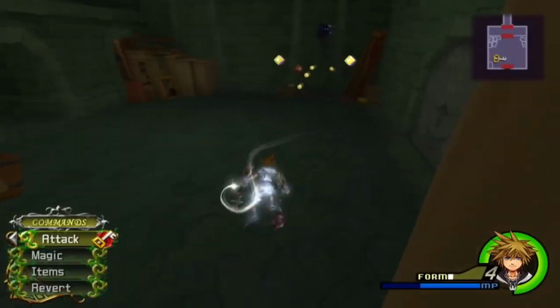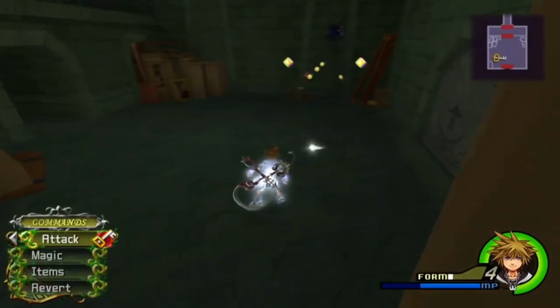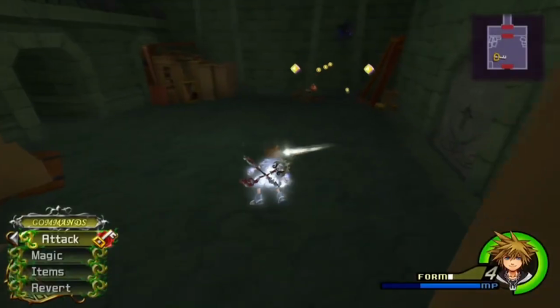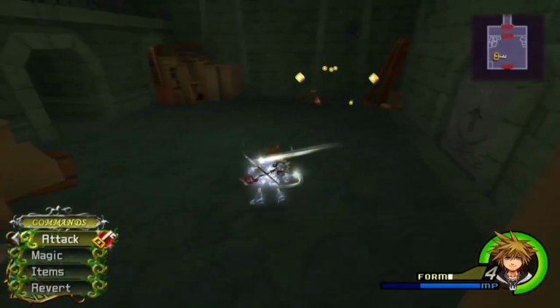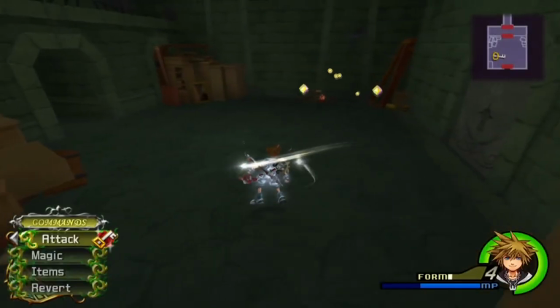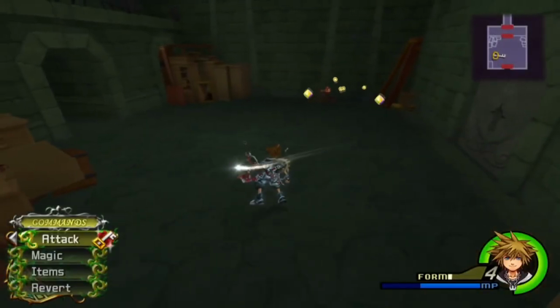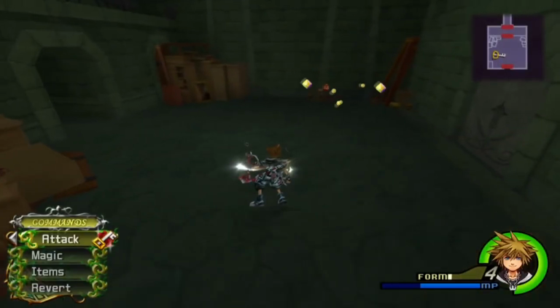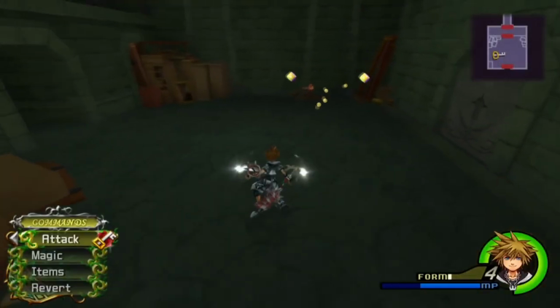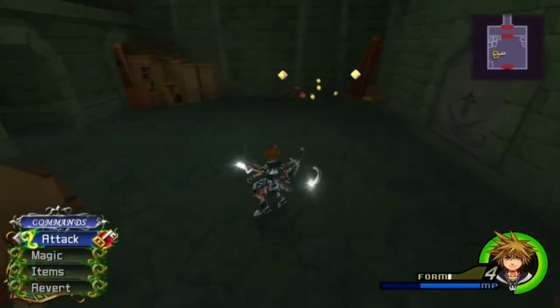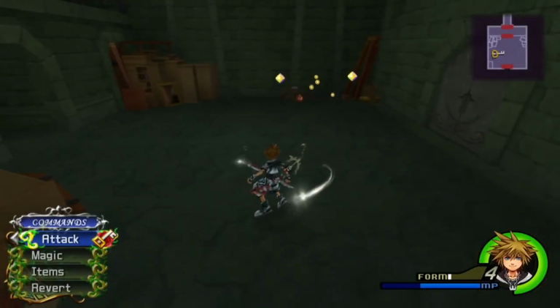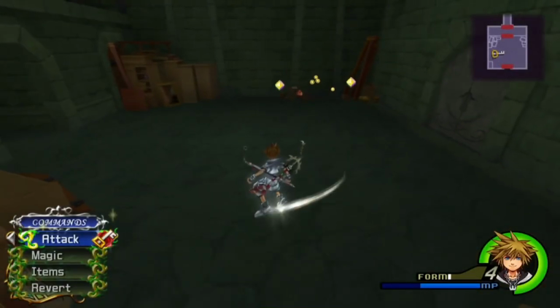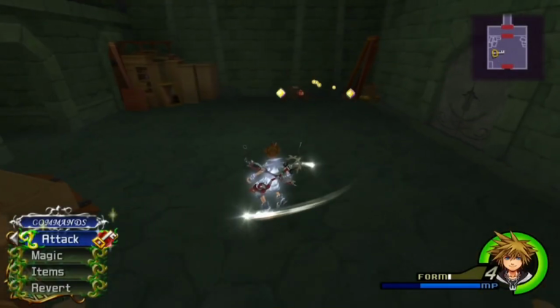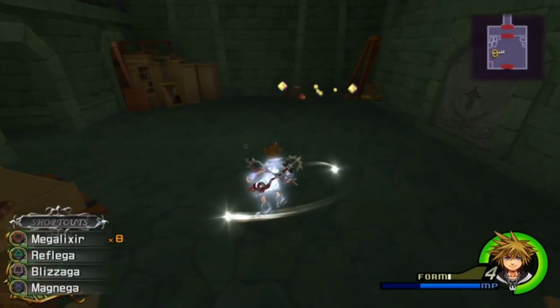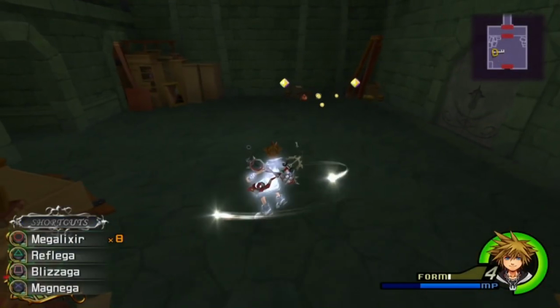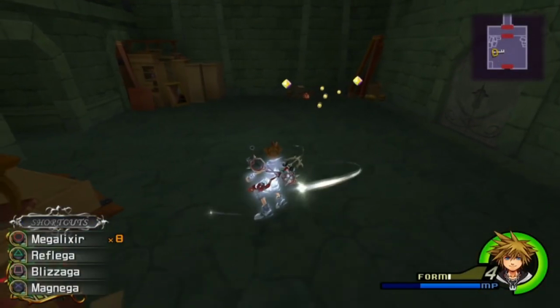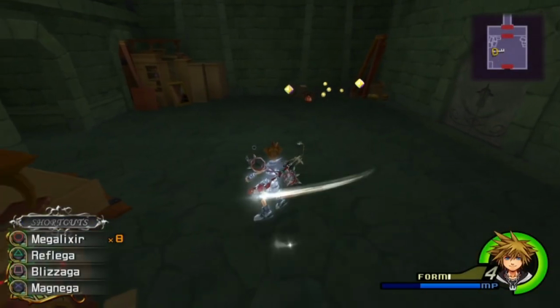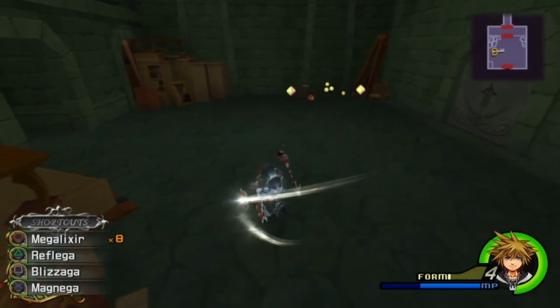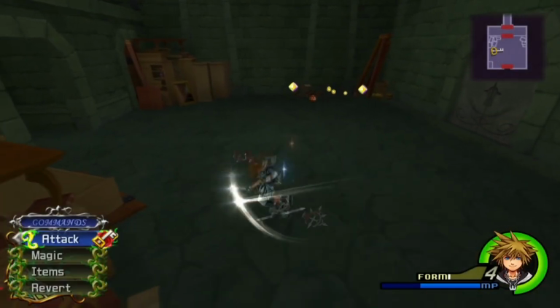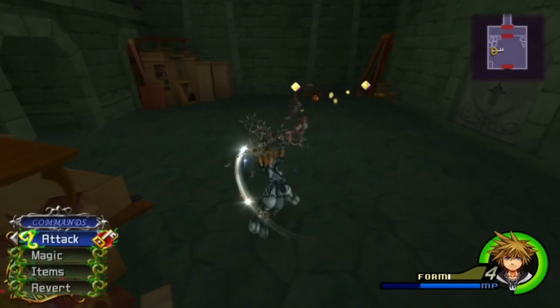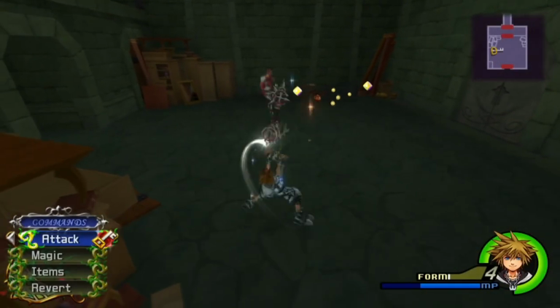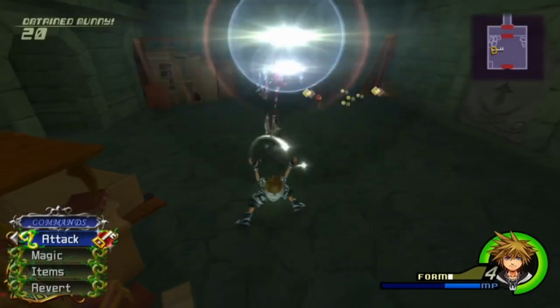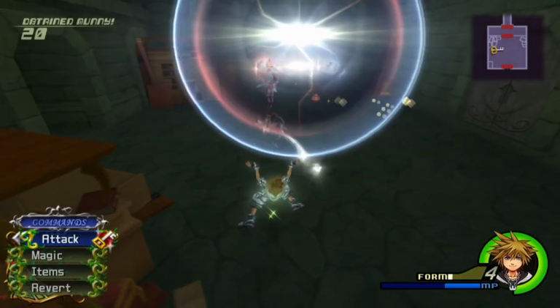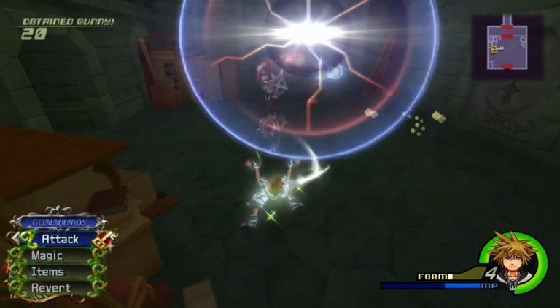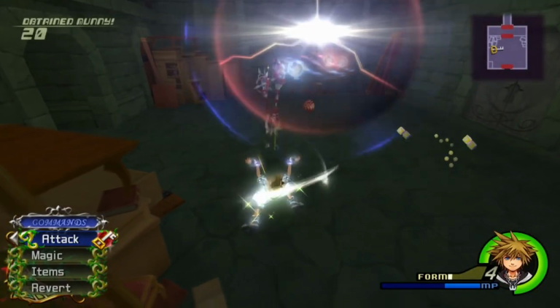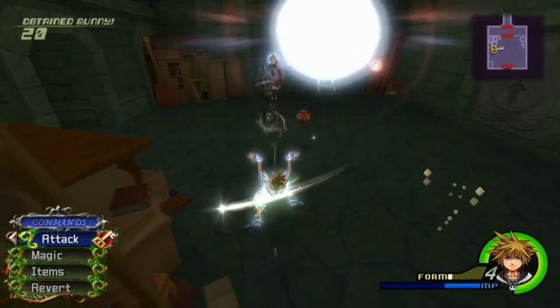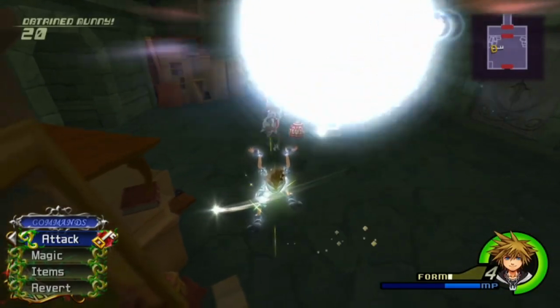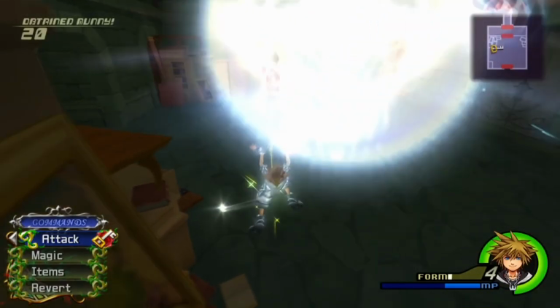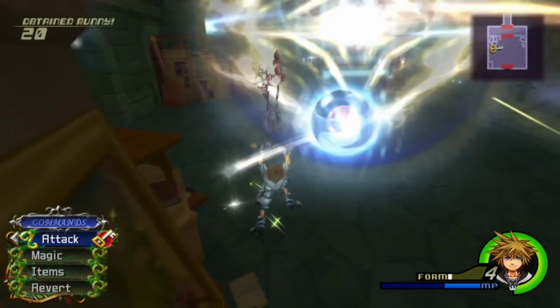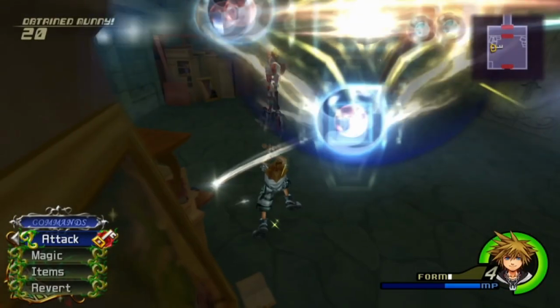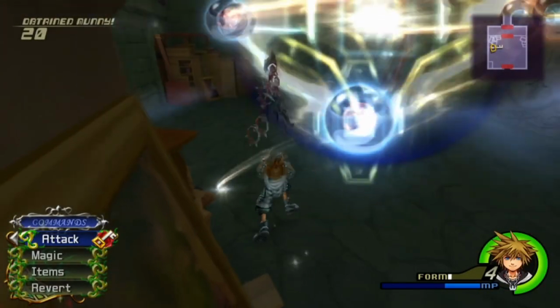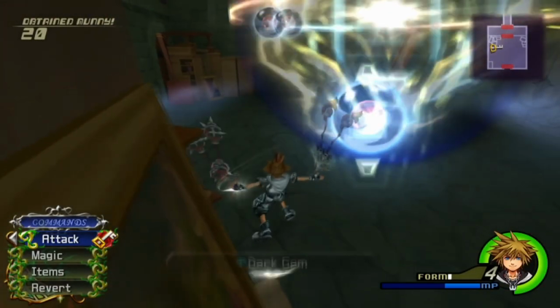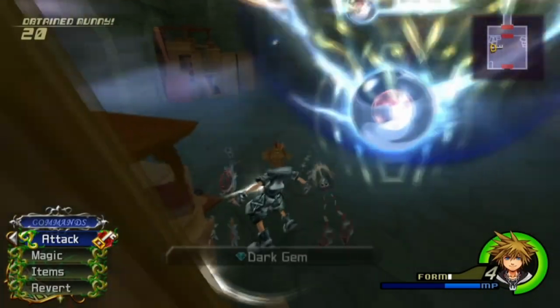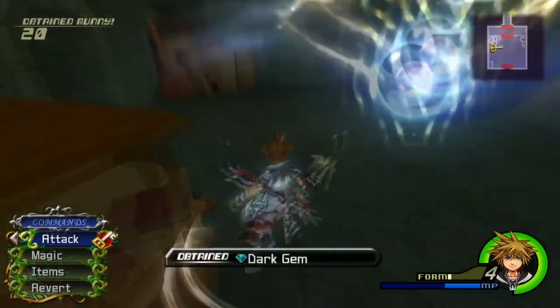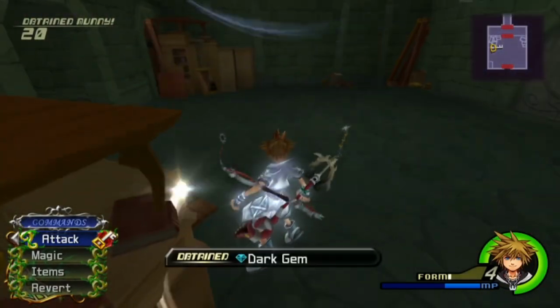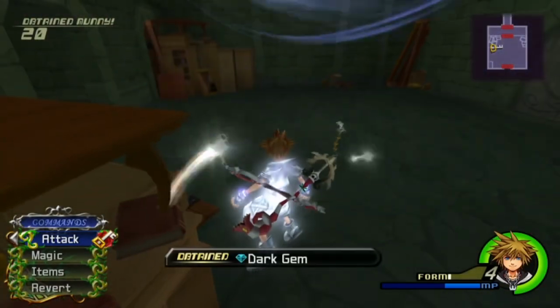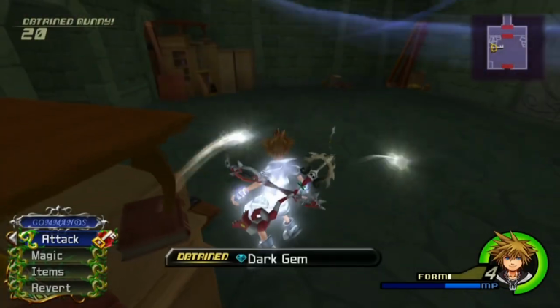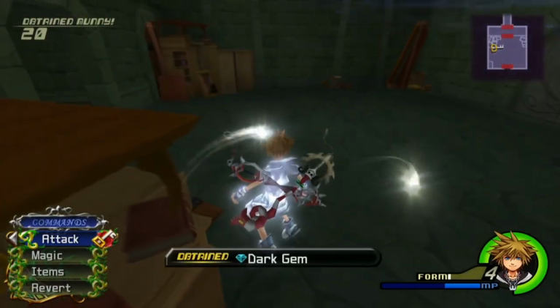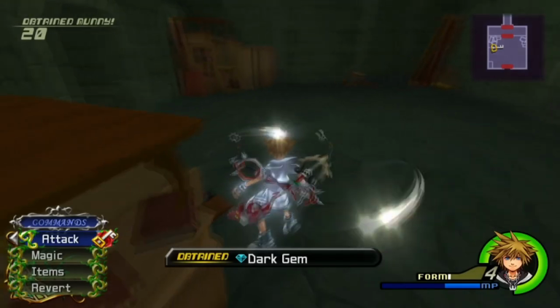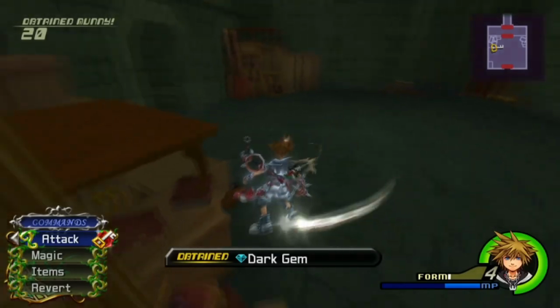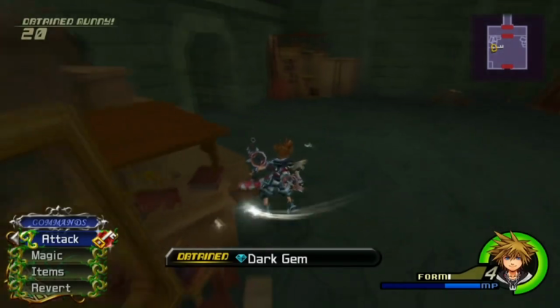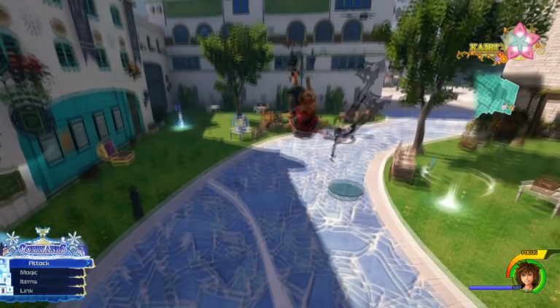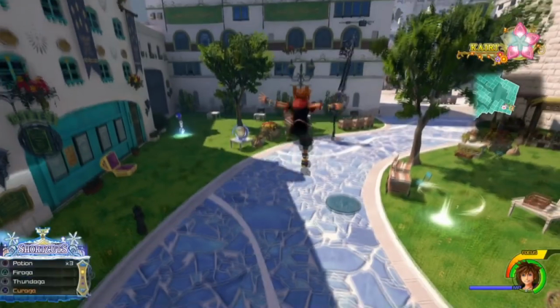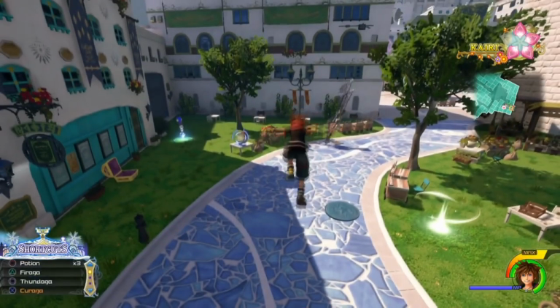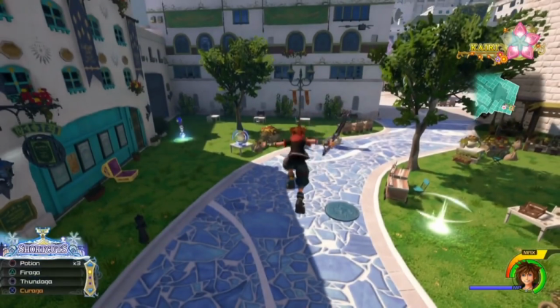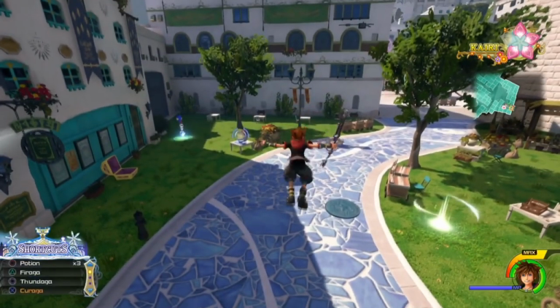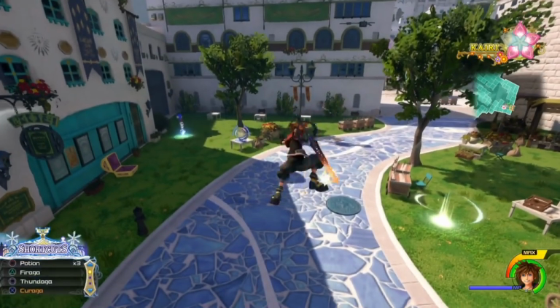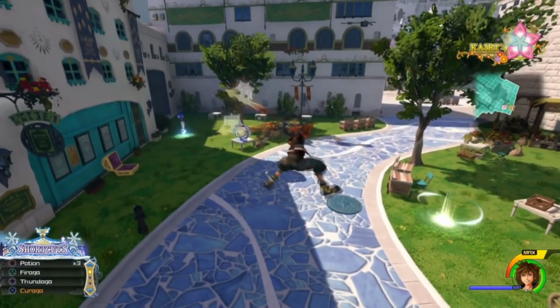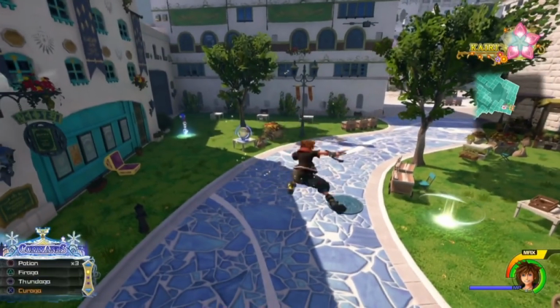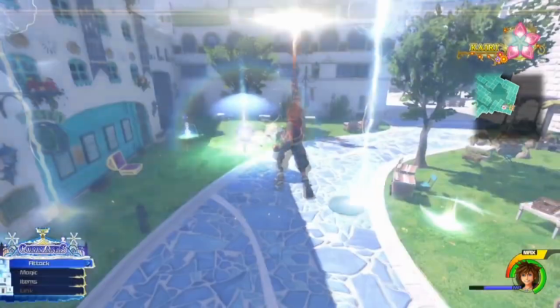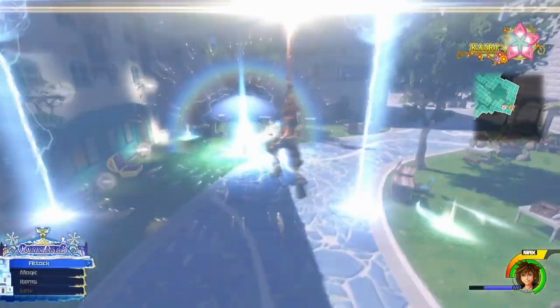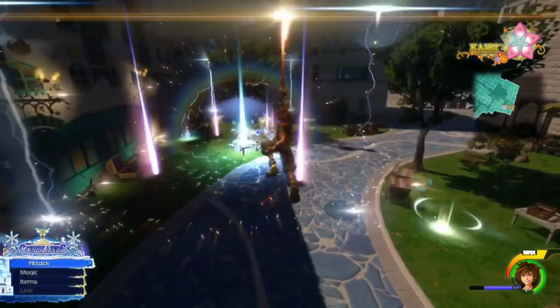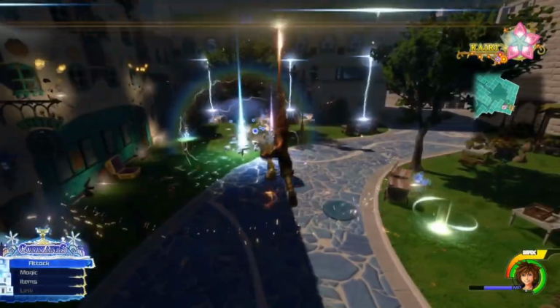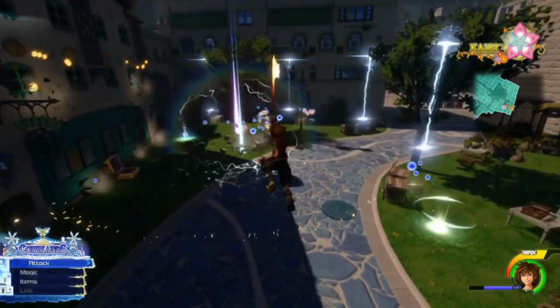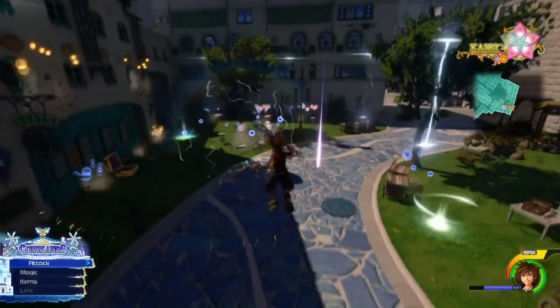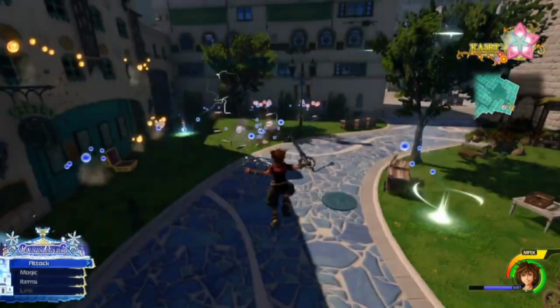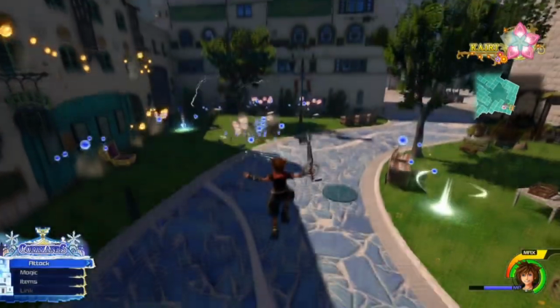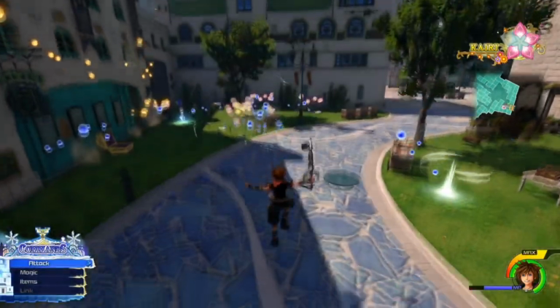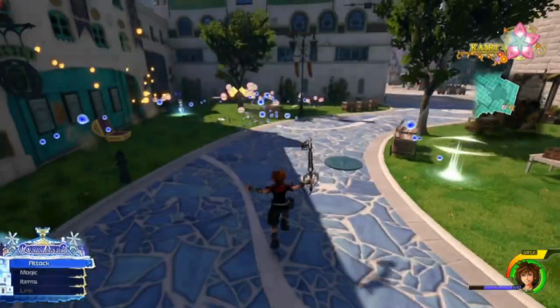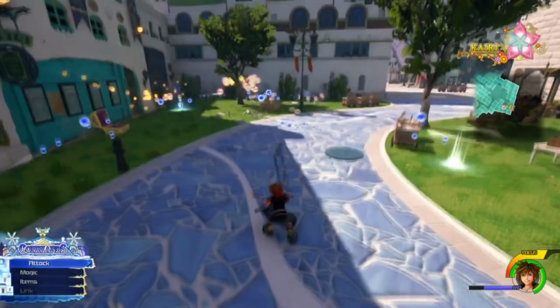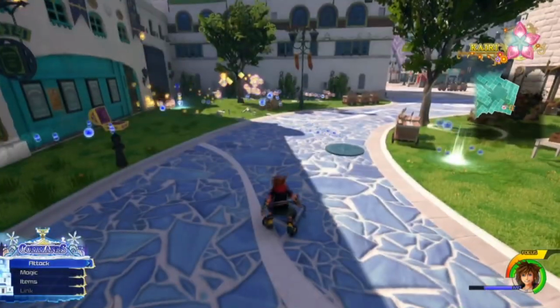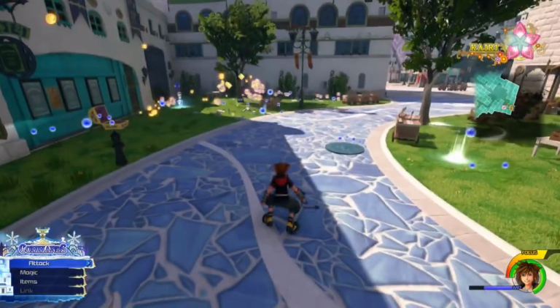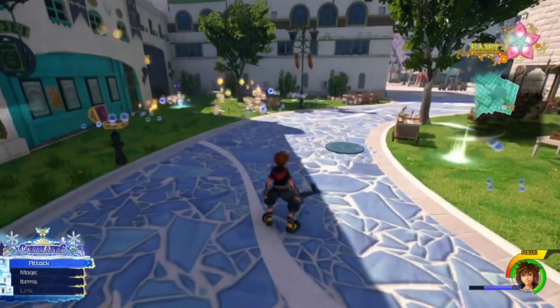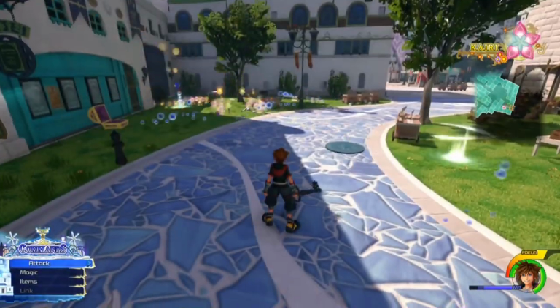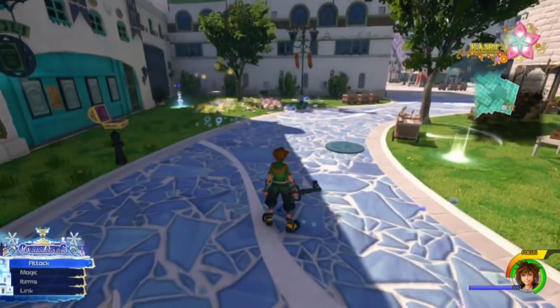A hidden property of Final Form's Magnet is that it picks up all treasures in the area, similar to how Master Treasure Magnet works in KH3.